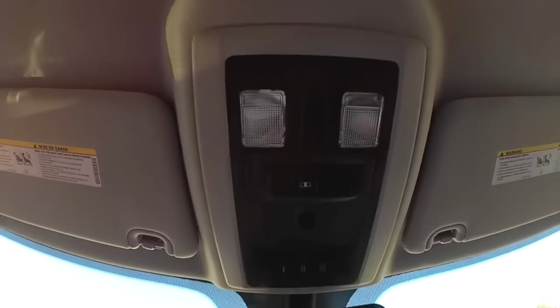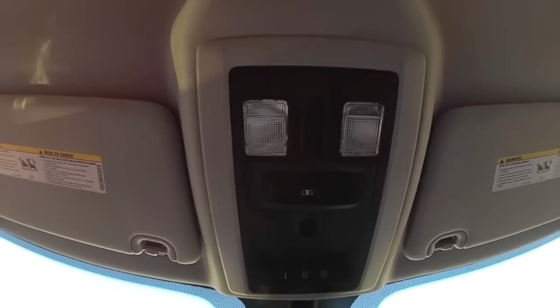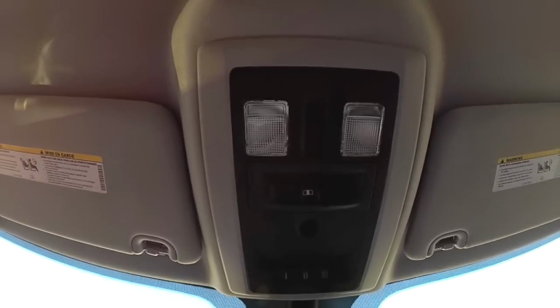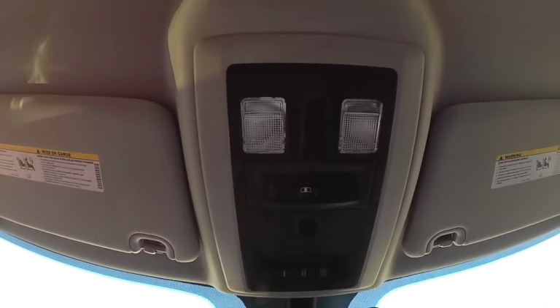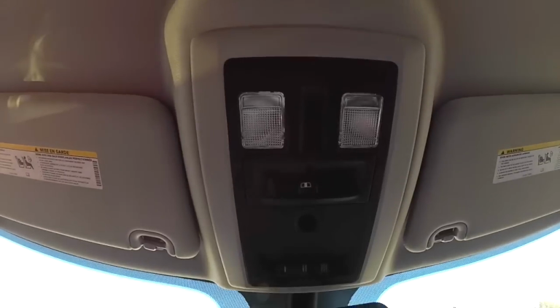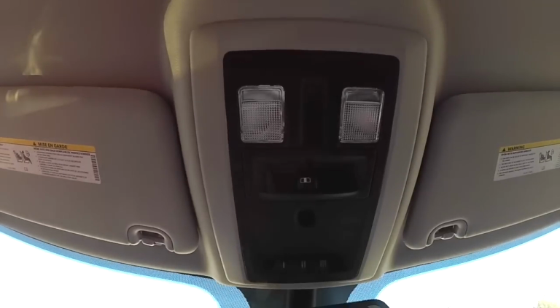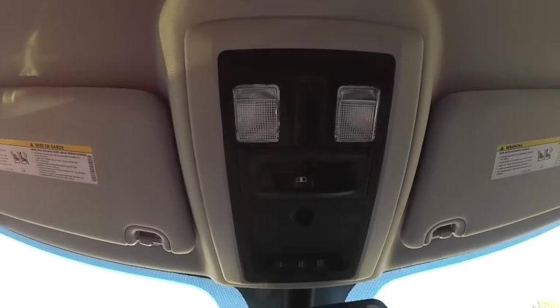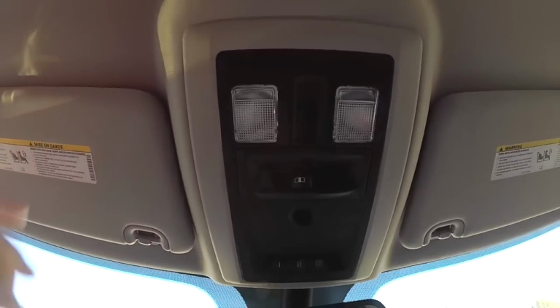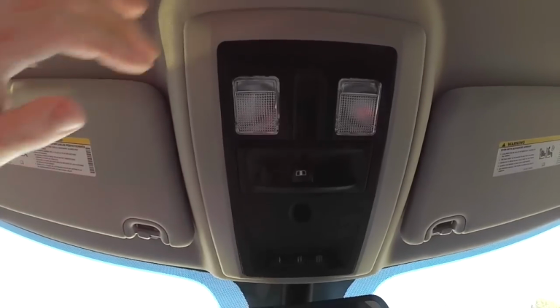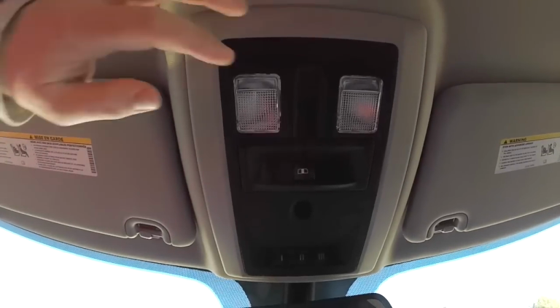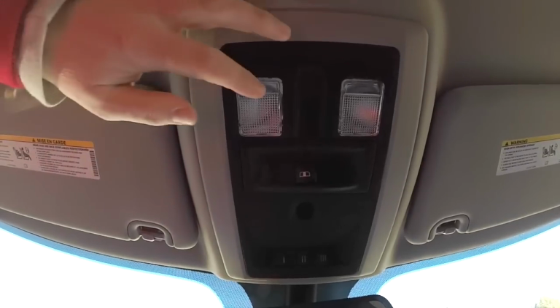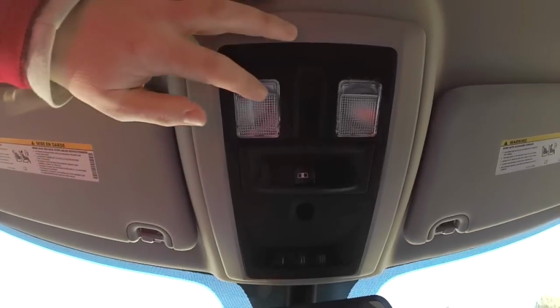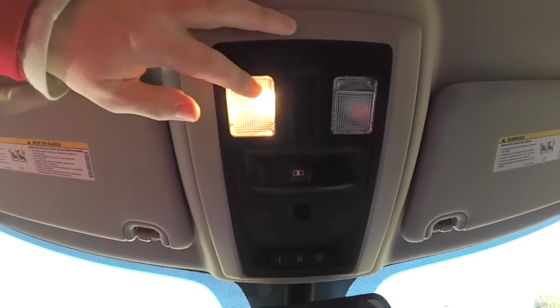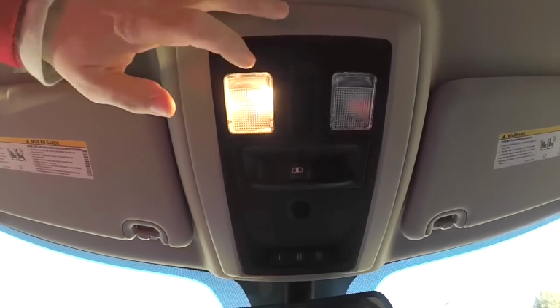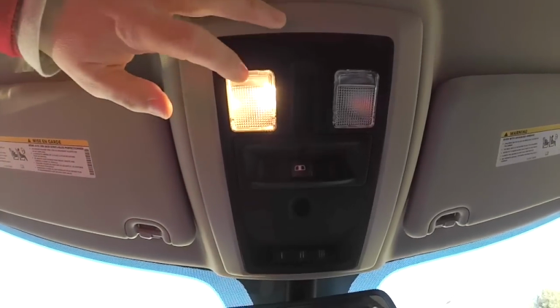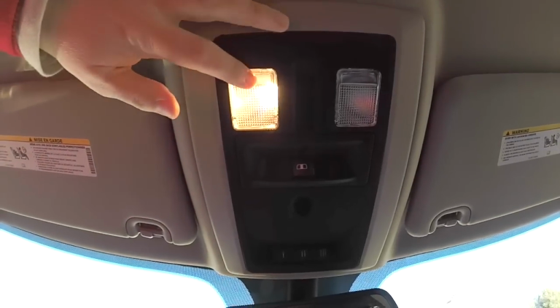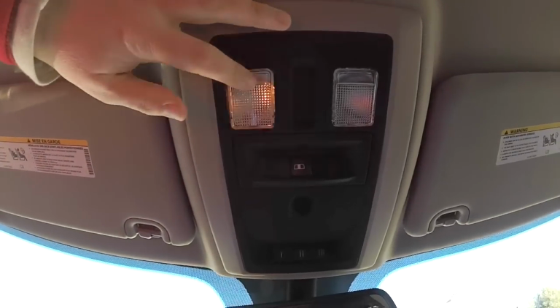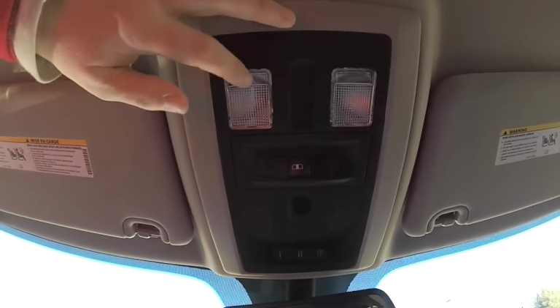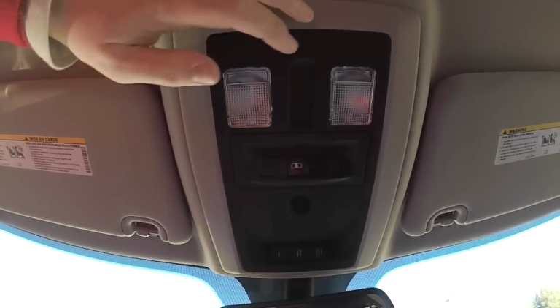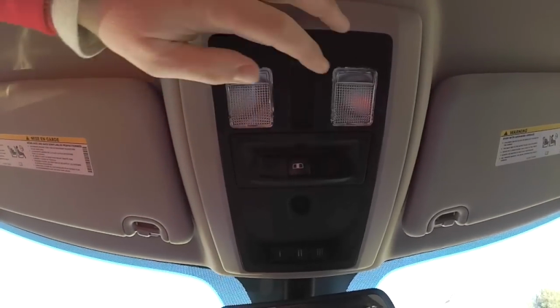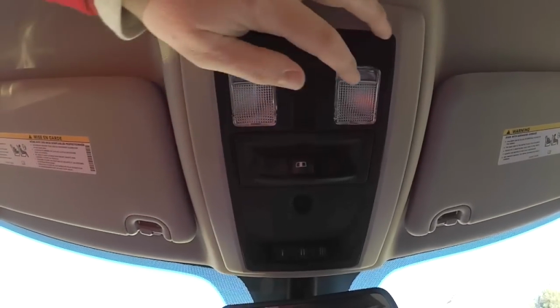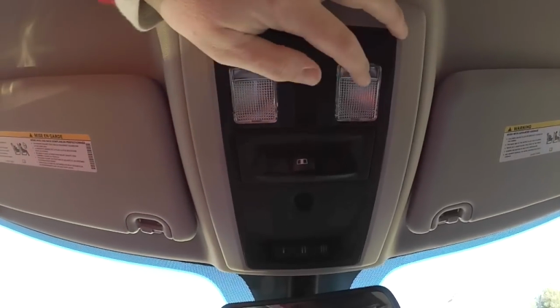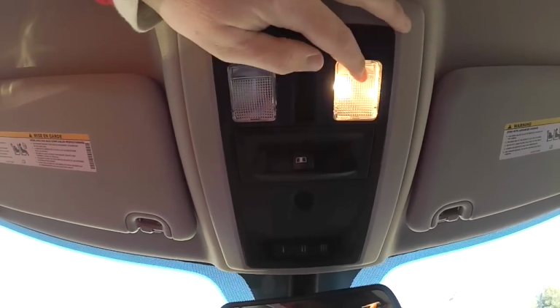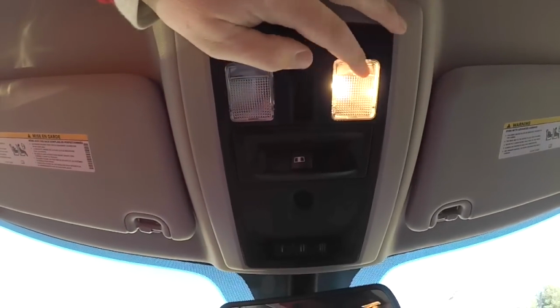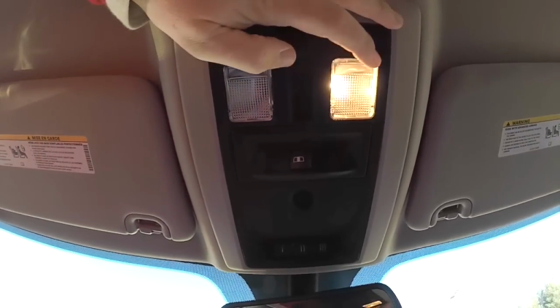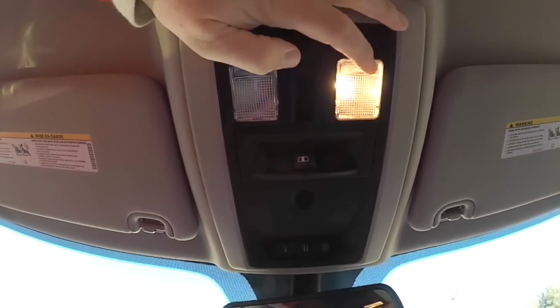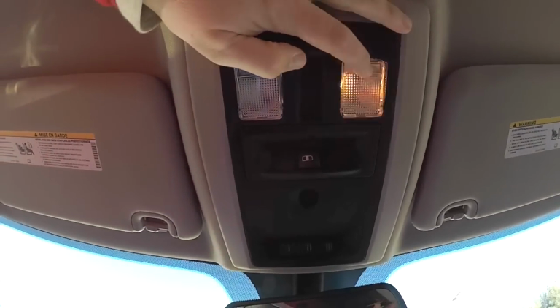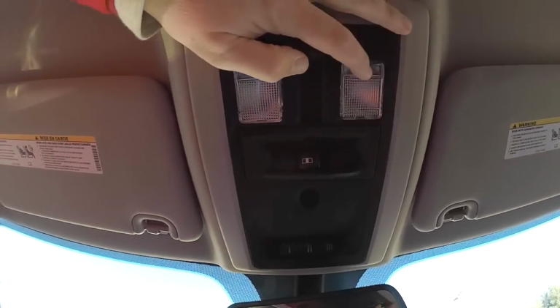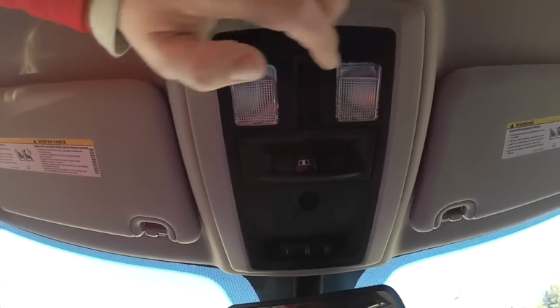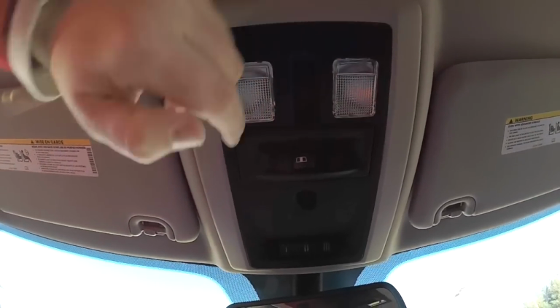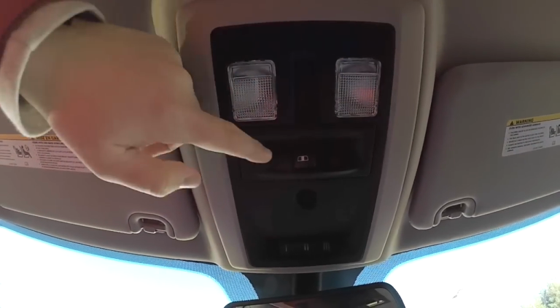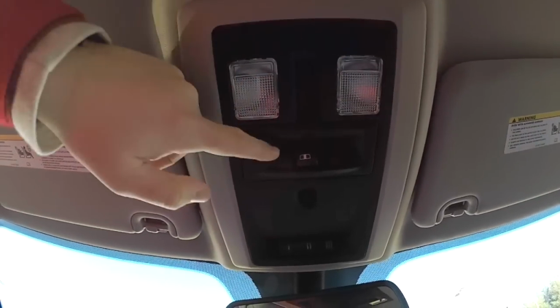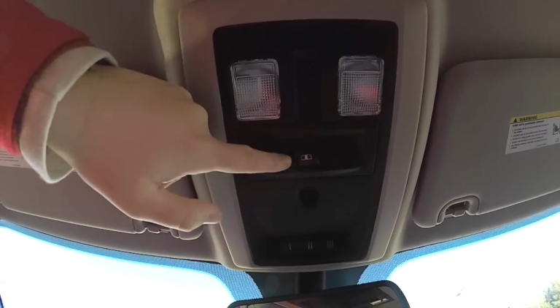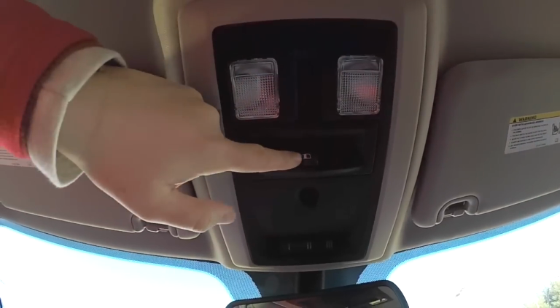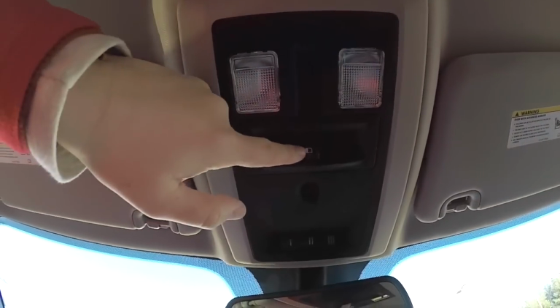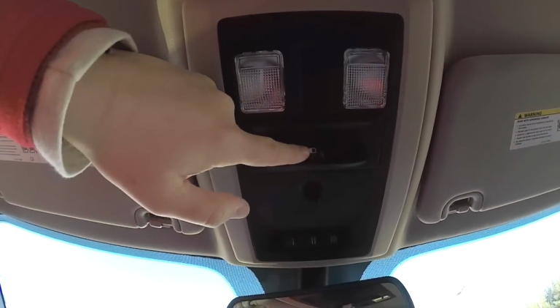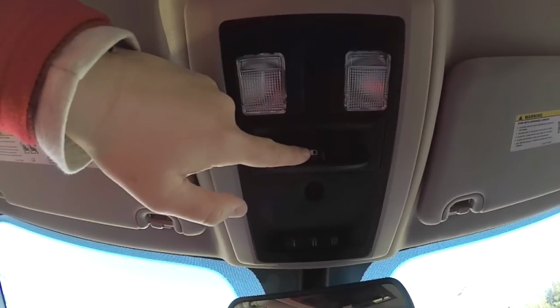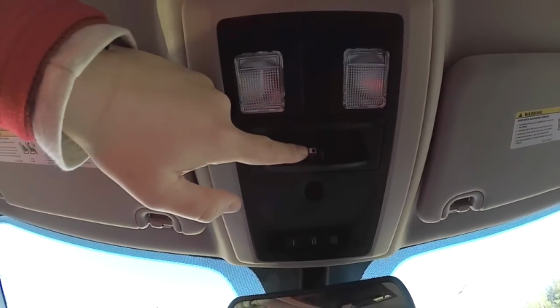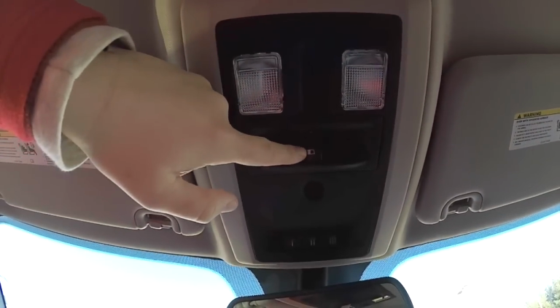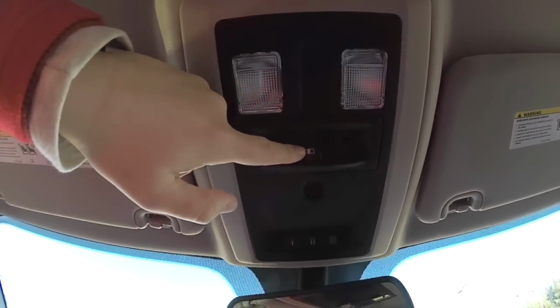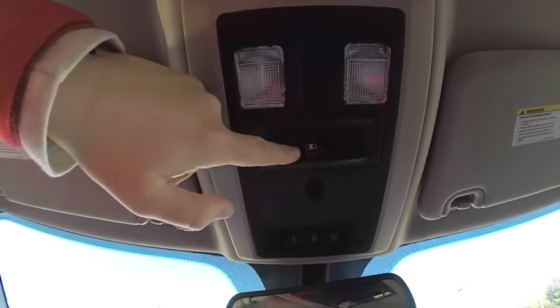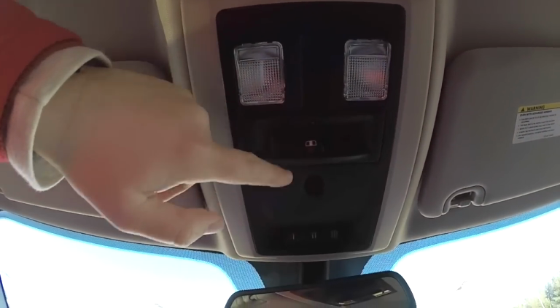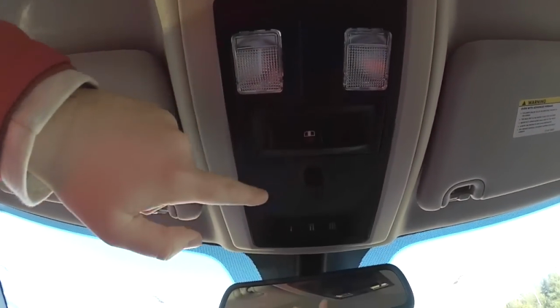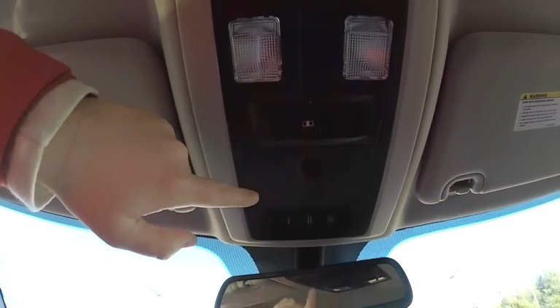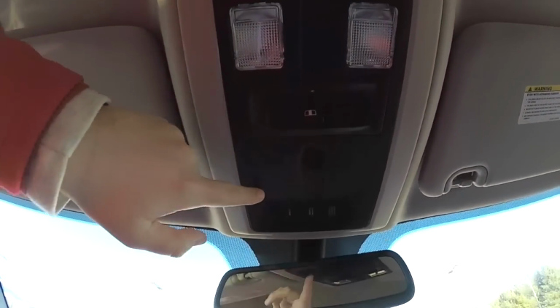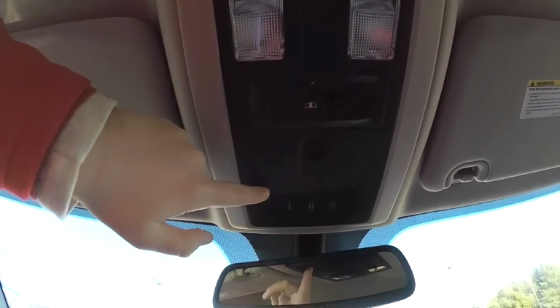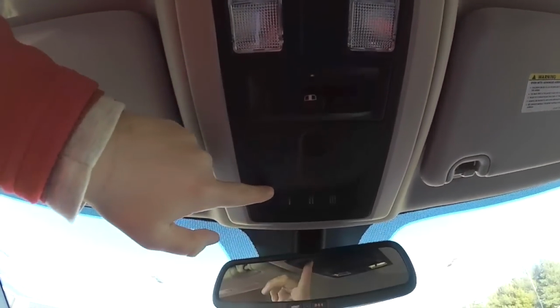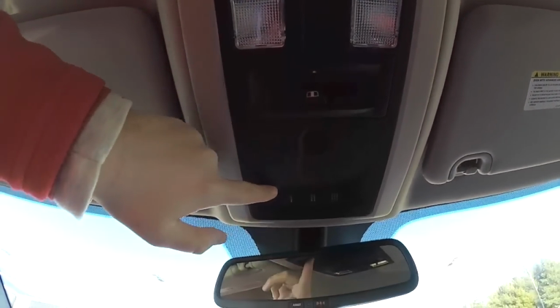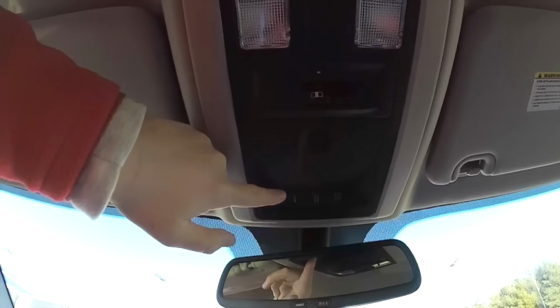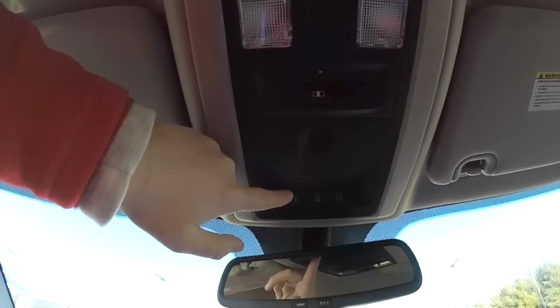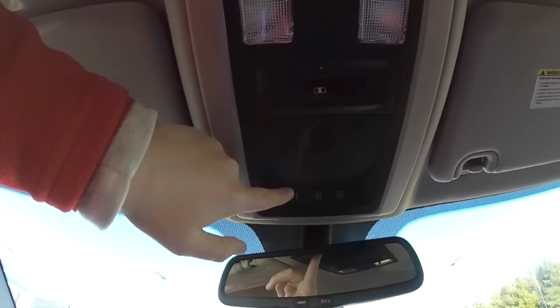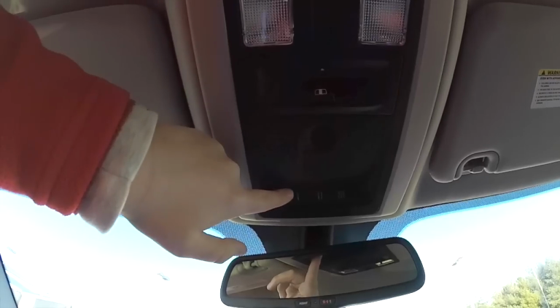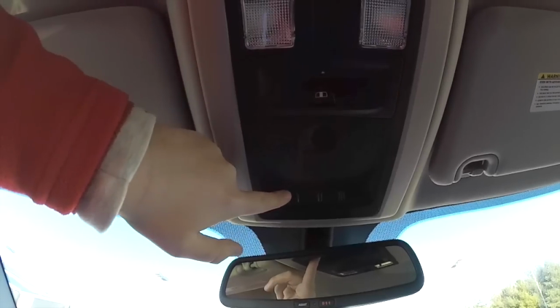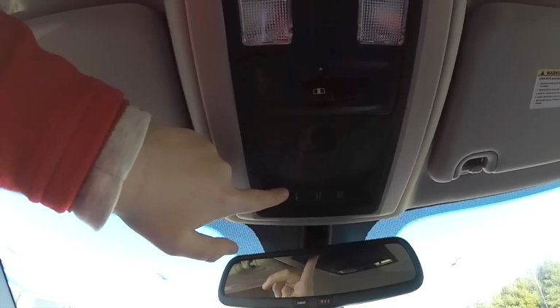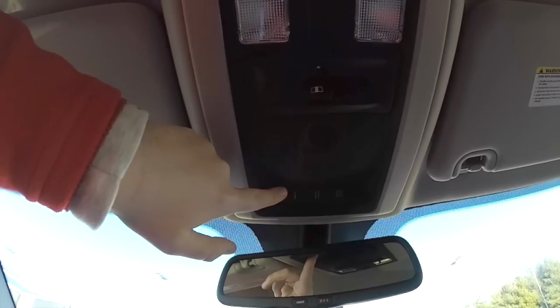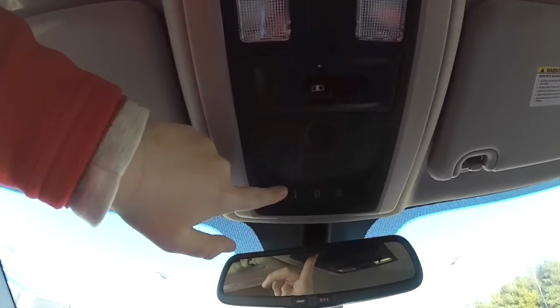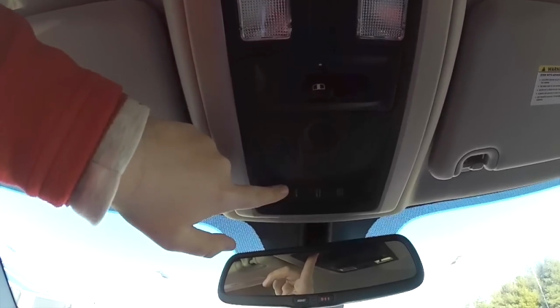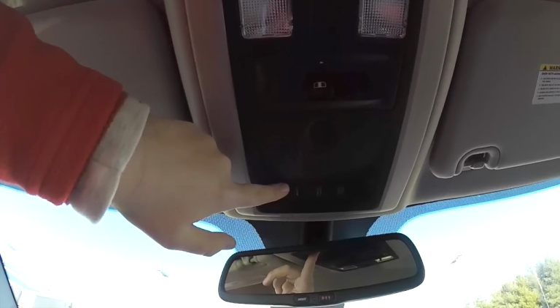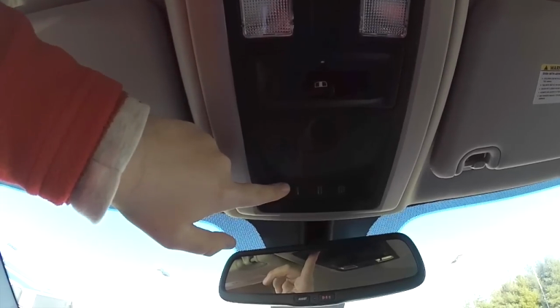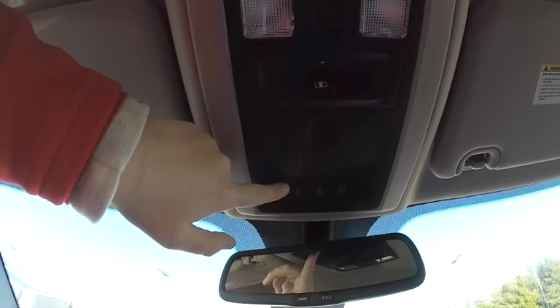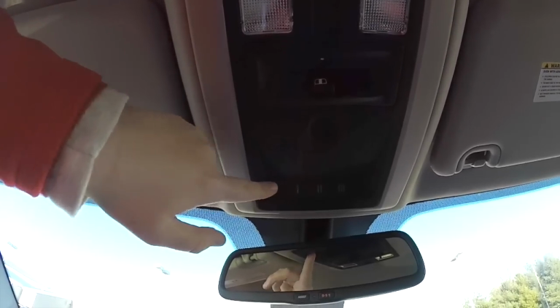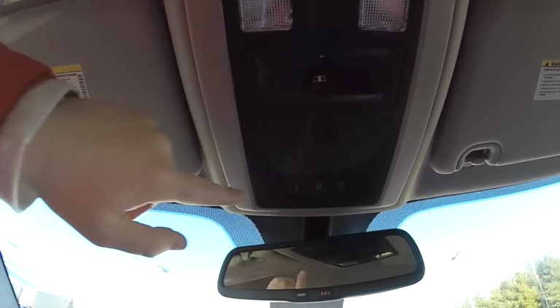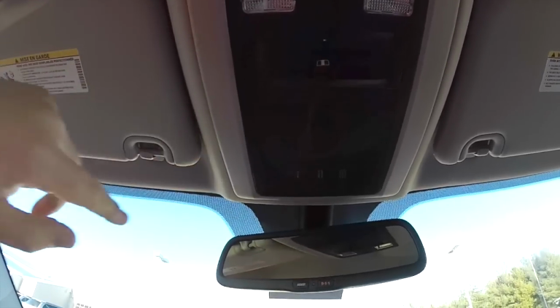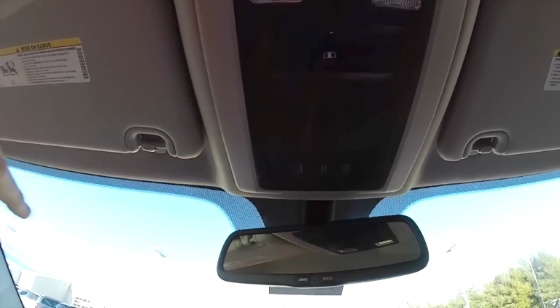Looking overhead: map lights, power sliding rear window control, HomeLink universal garage door opener.